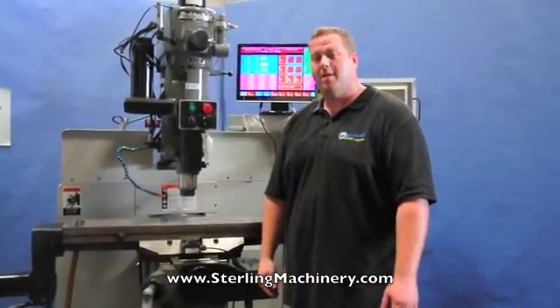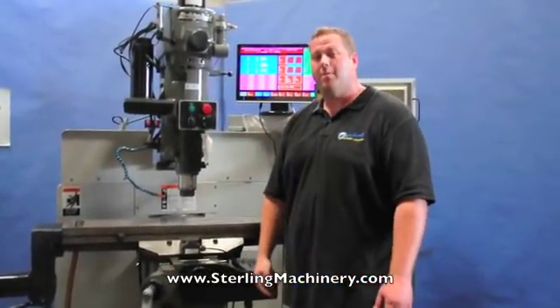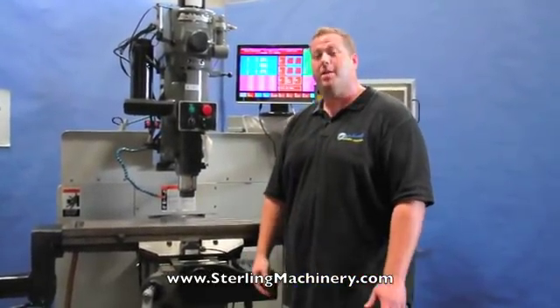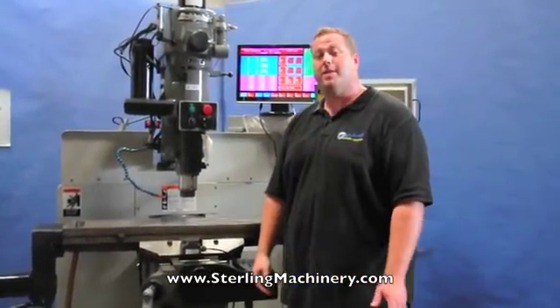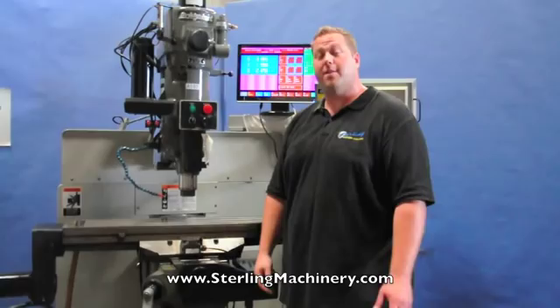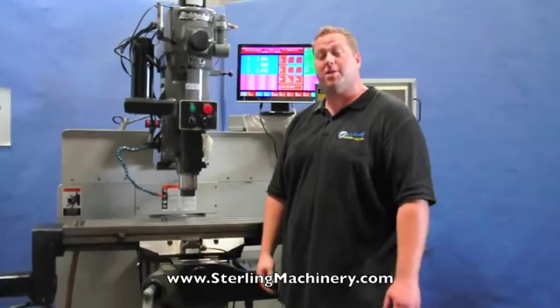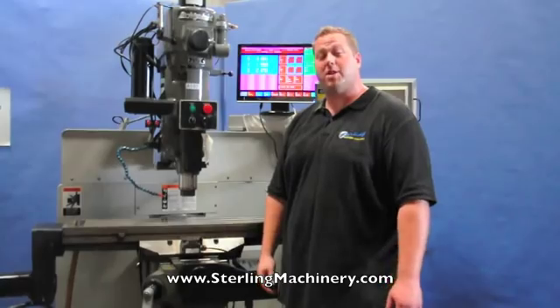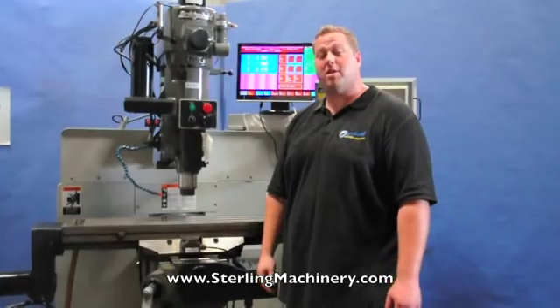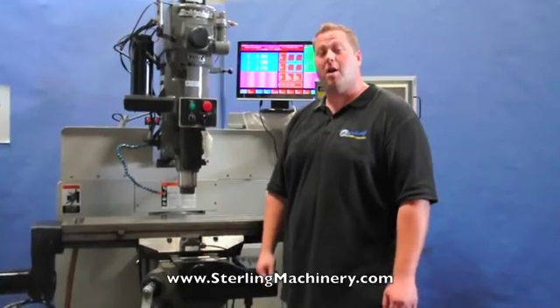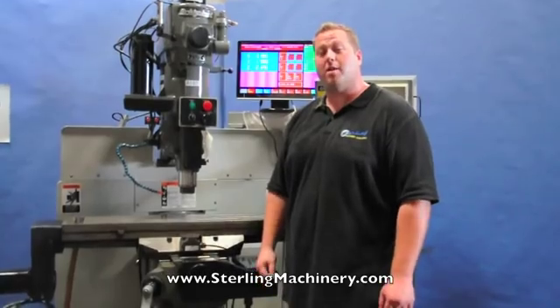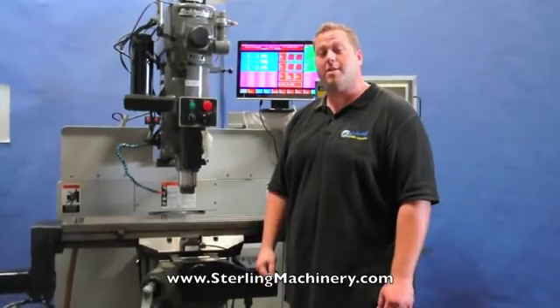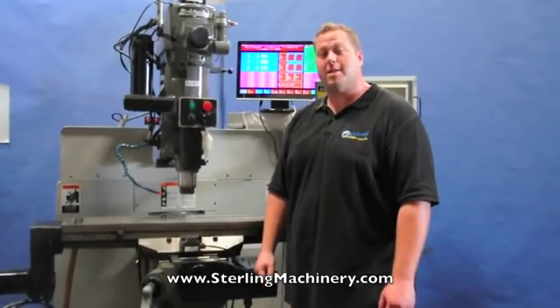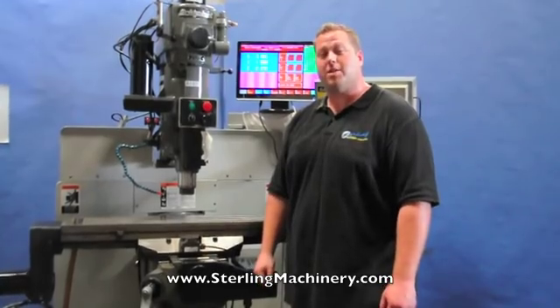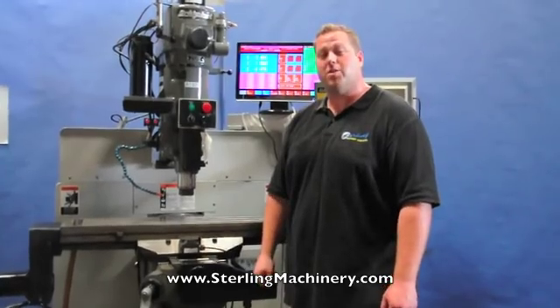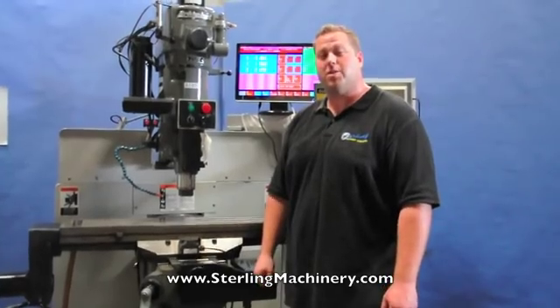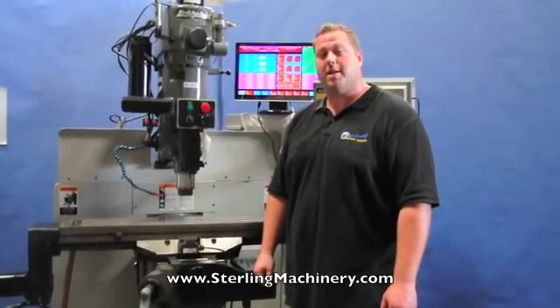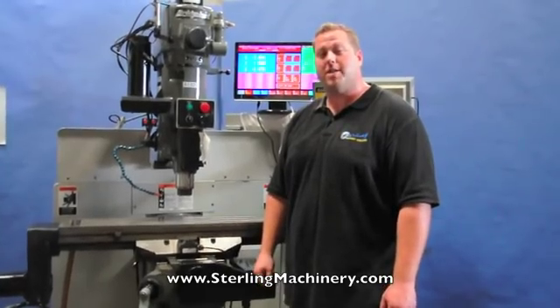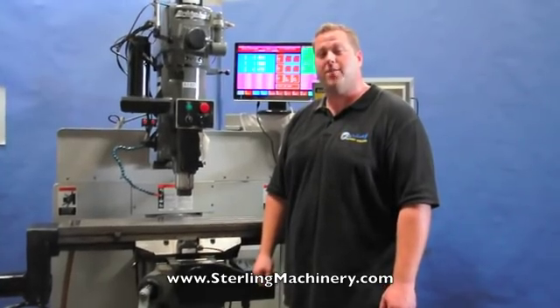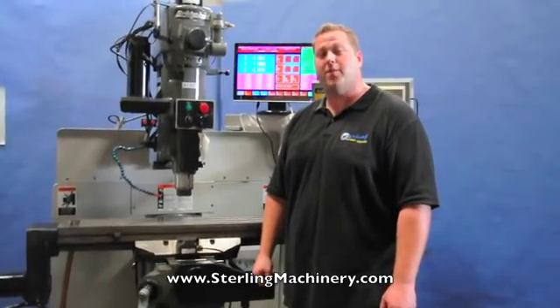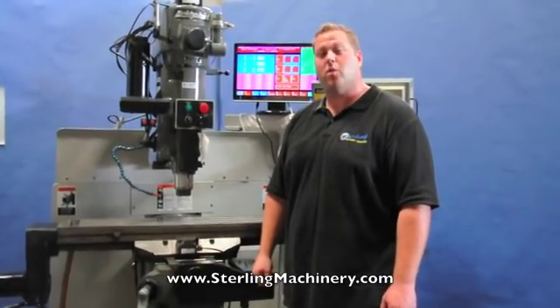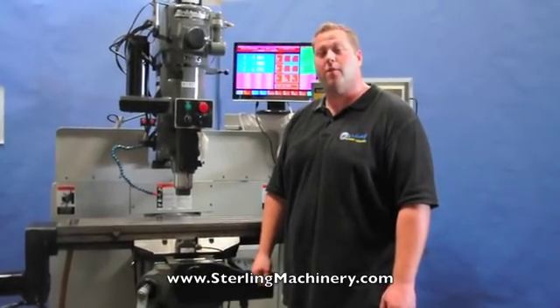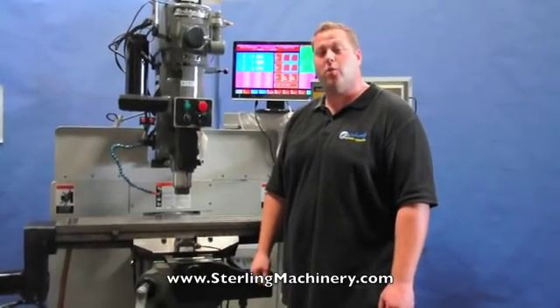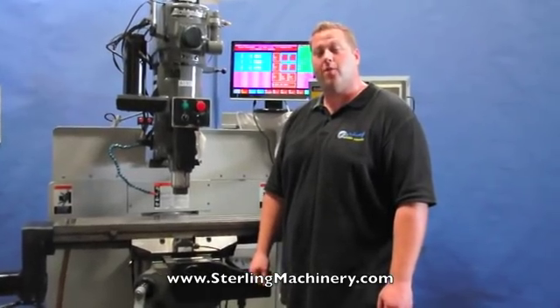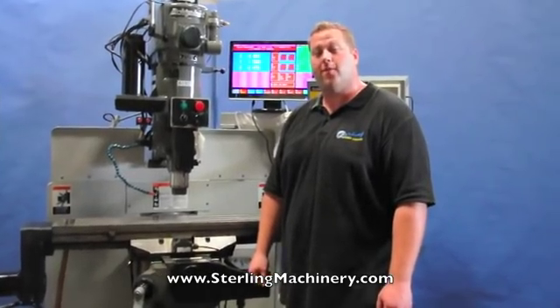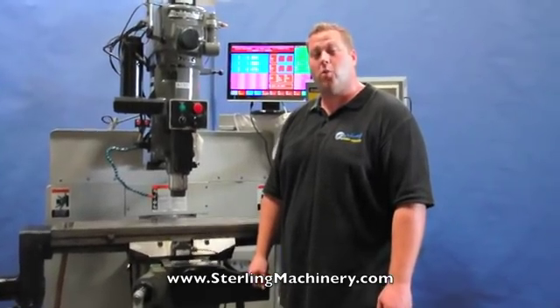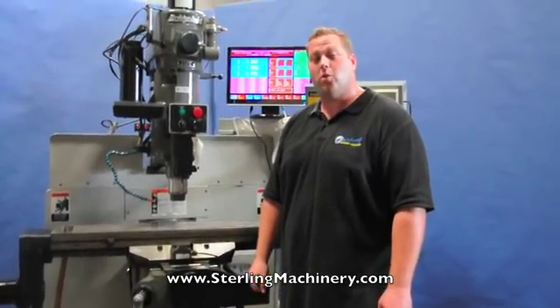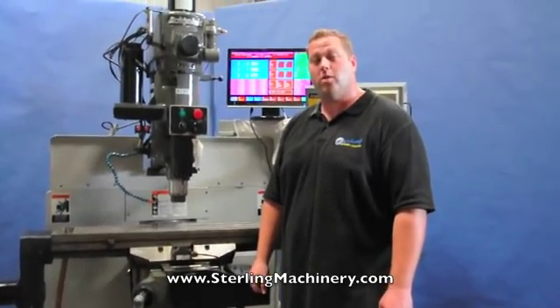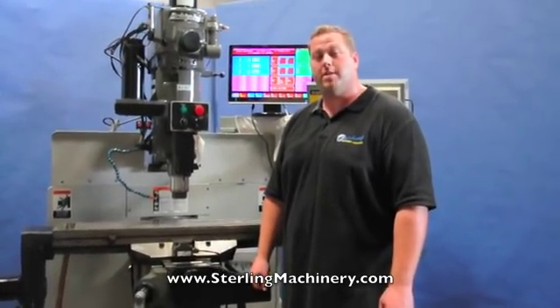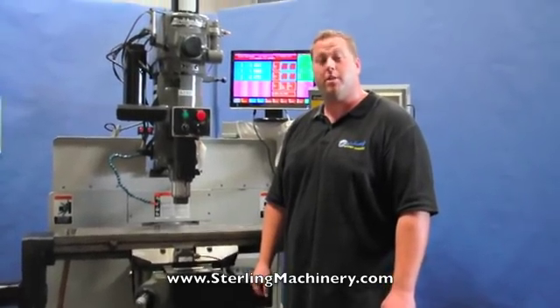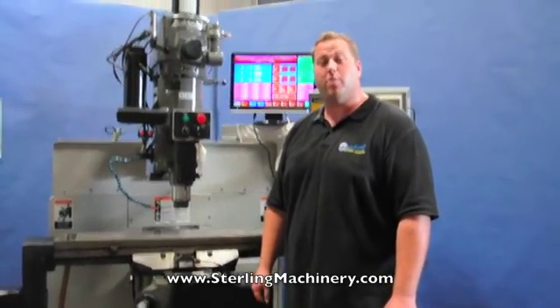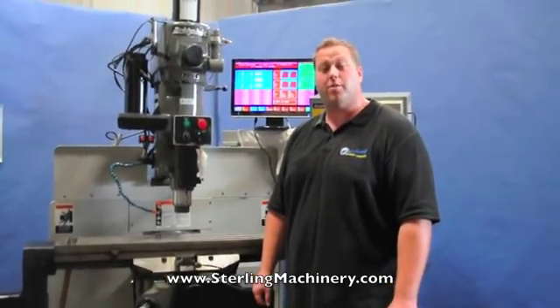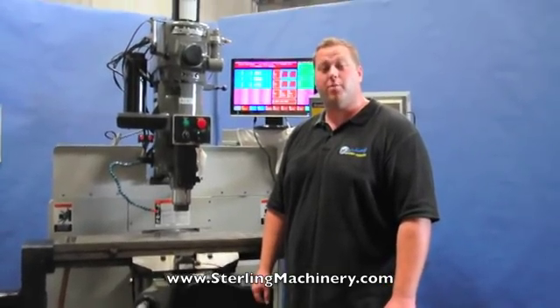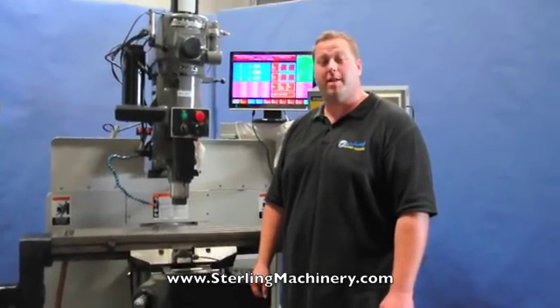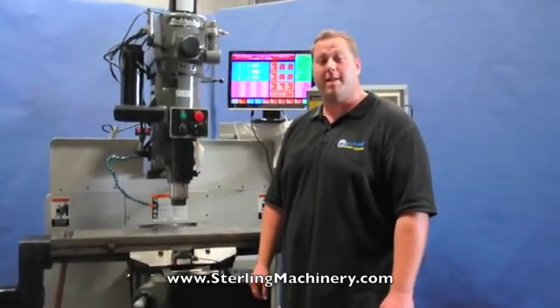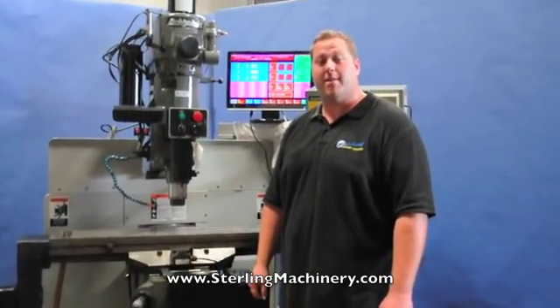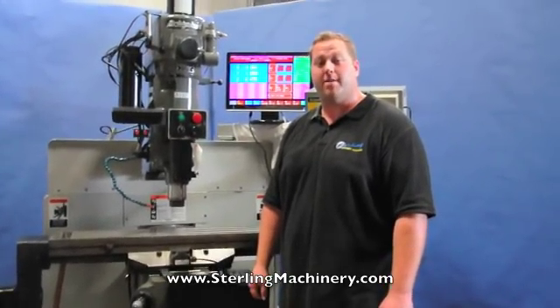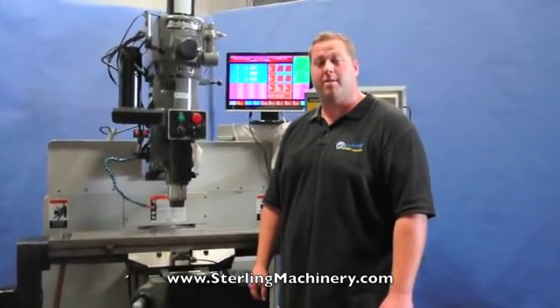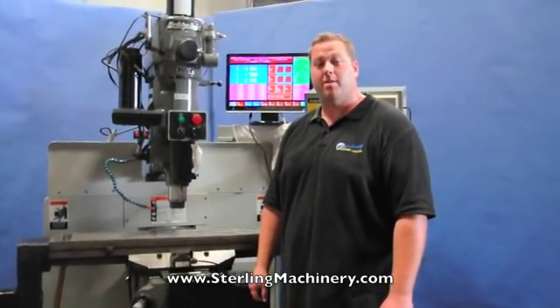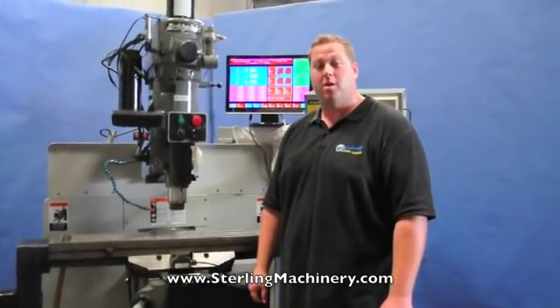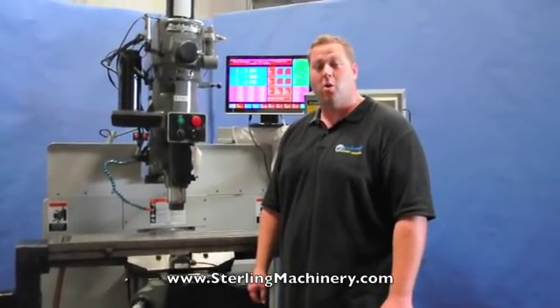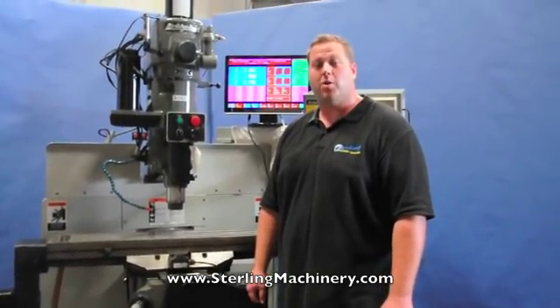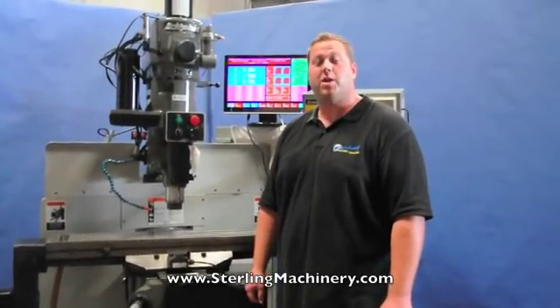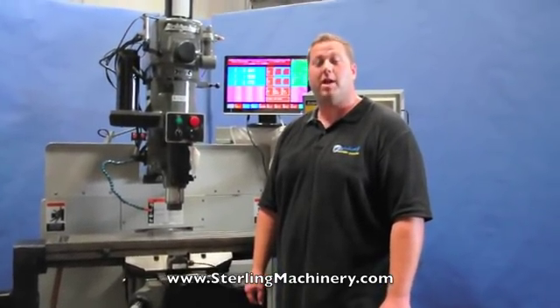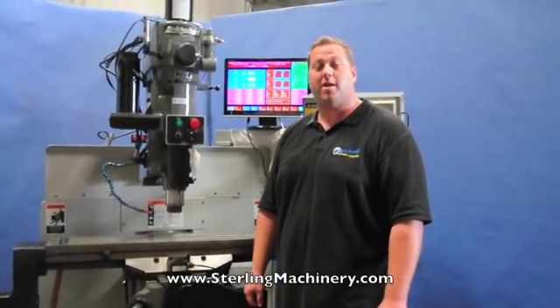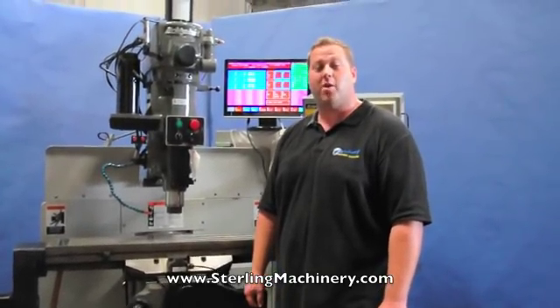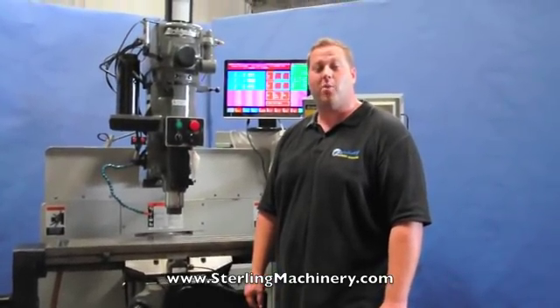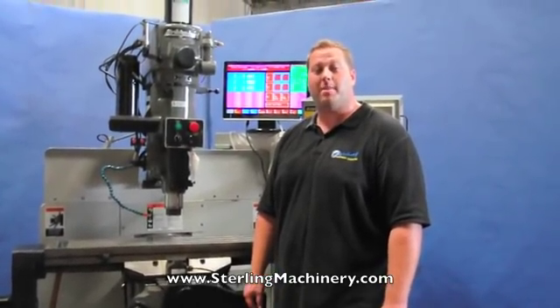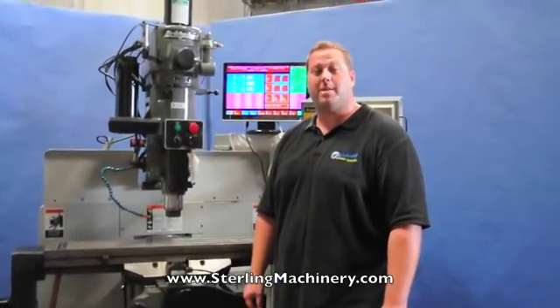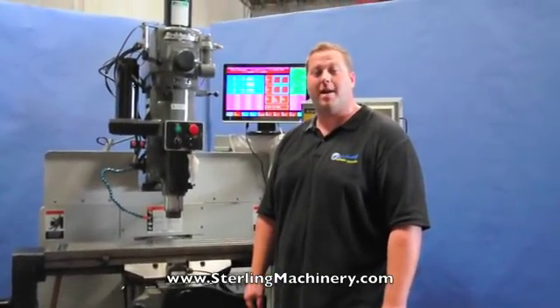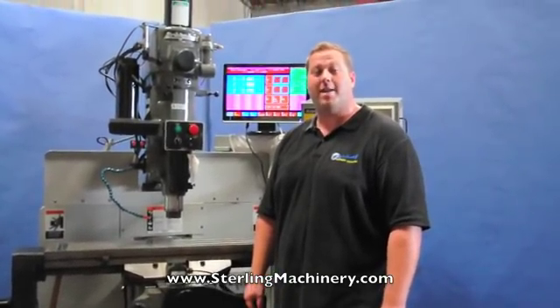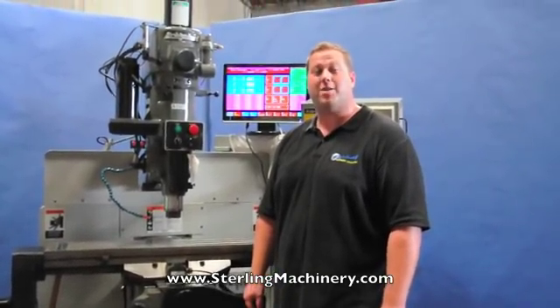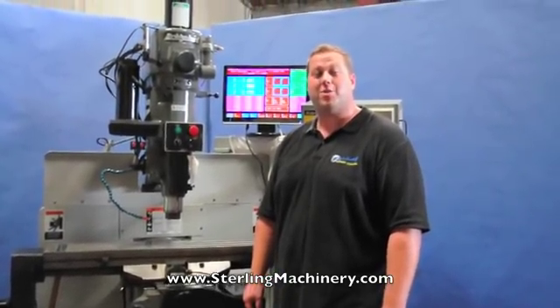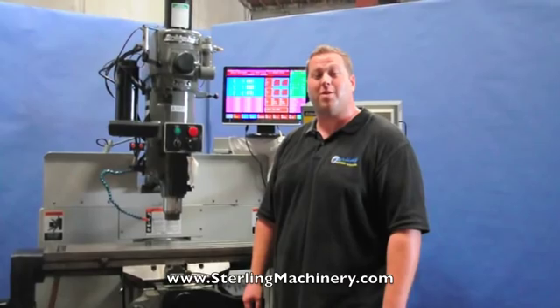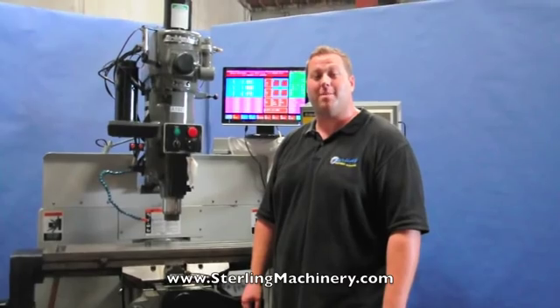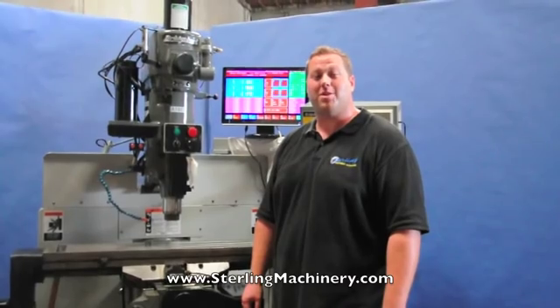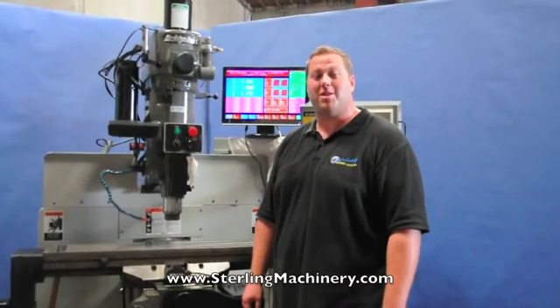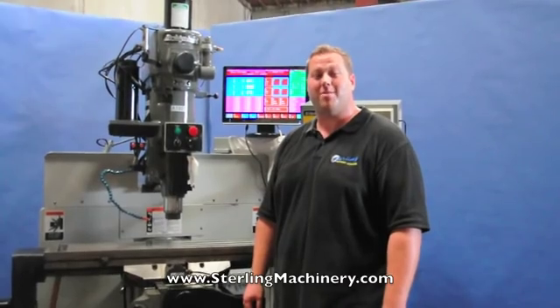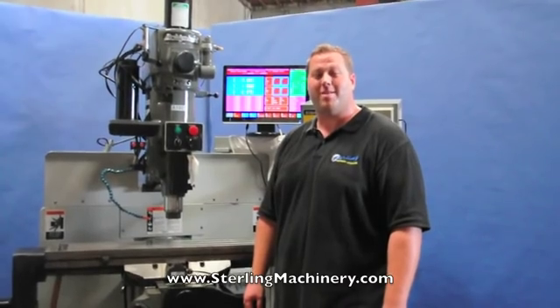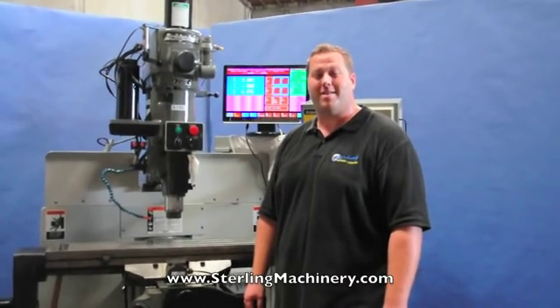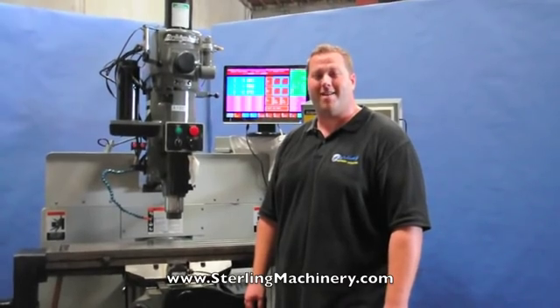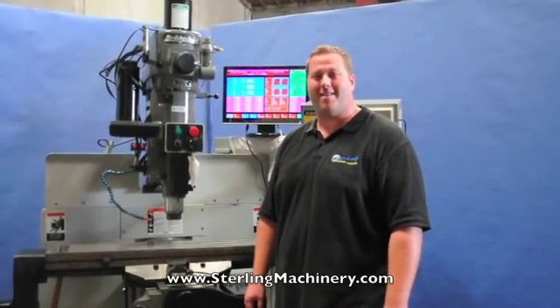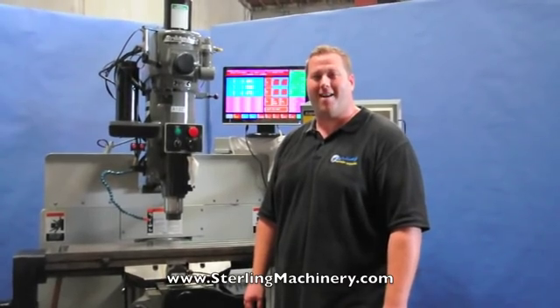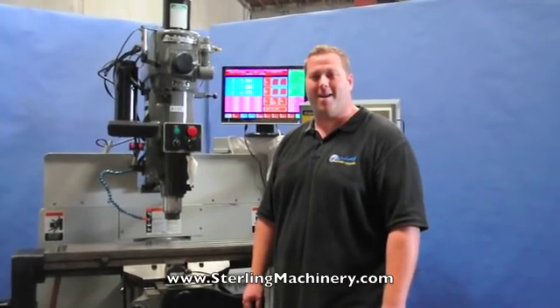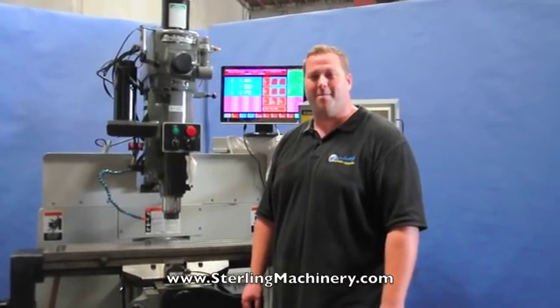Please give us a call at 626-444-0311, or check out our website at sterlingmachinery.com.